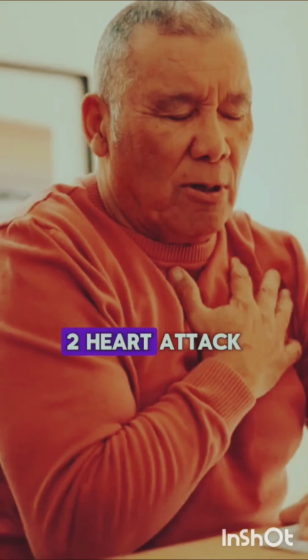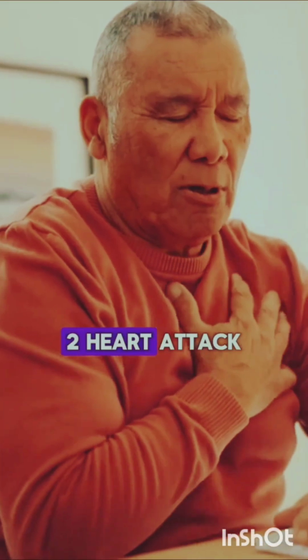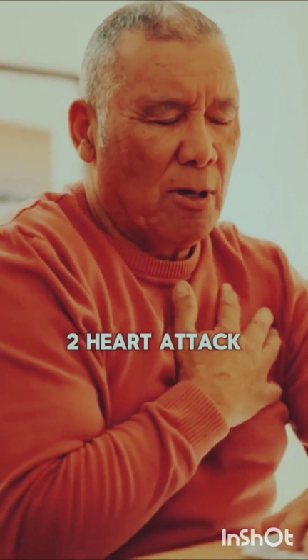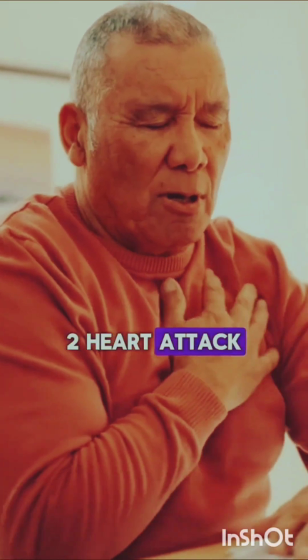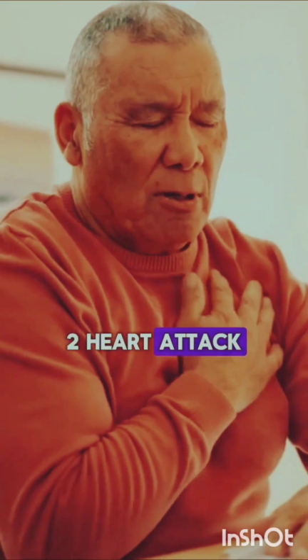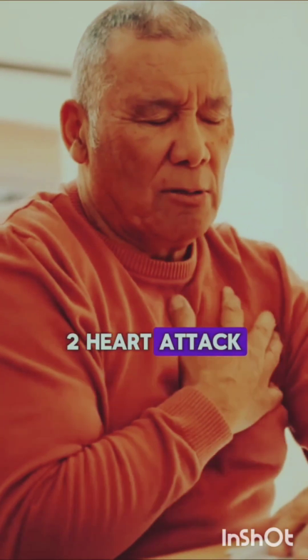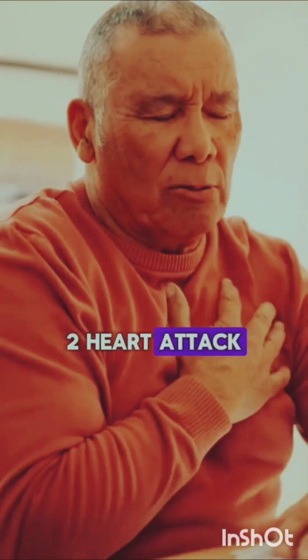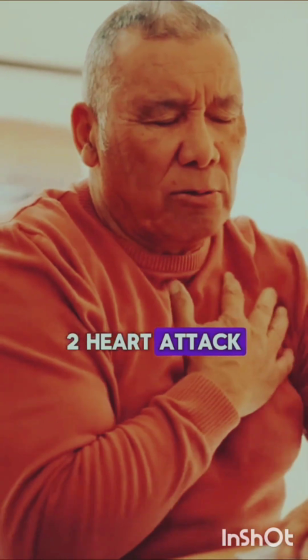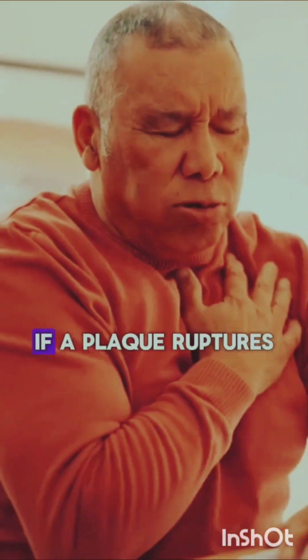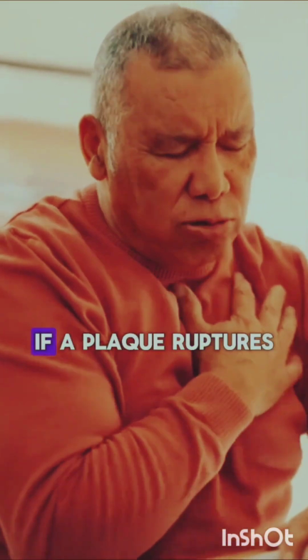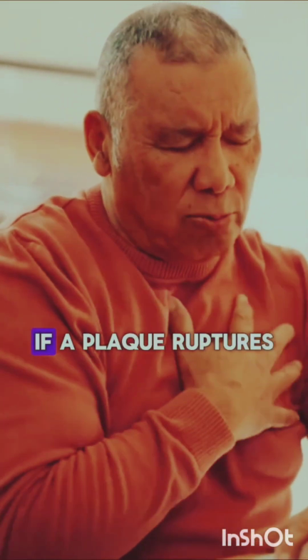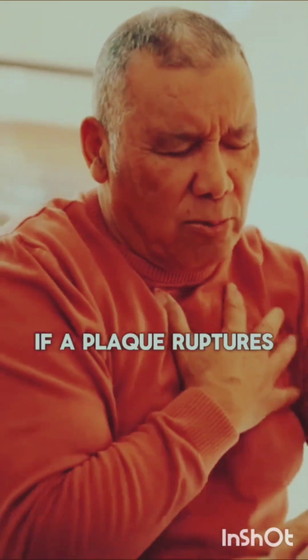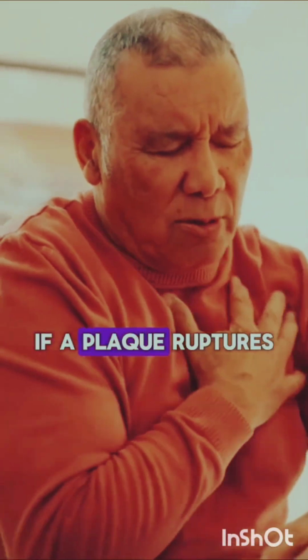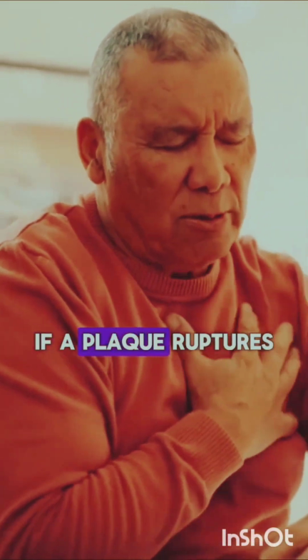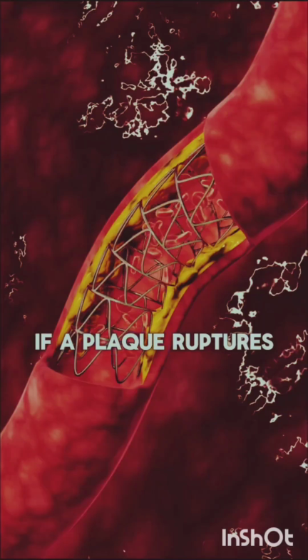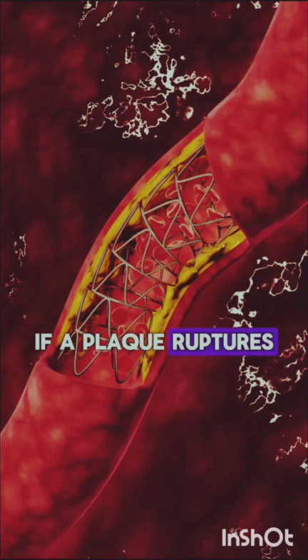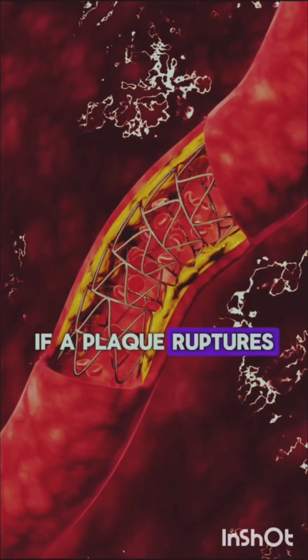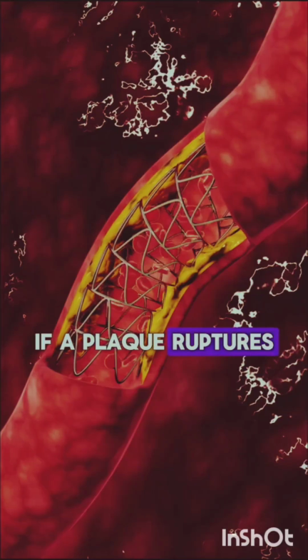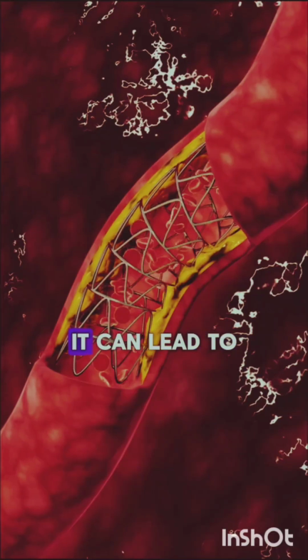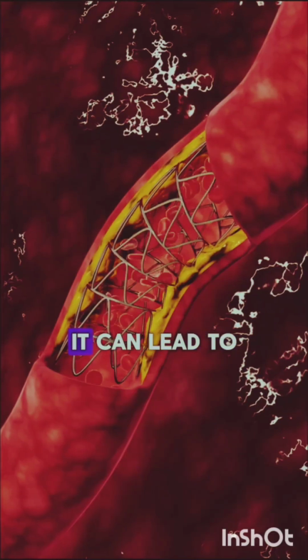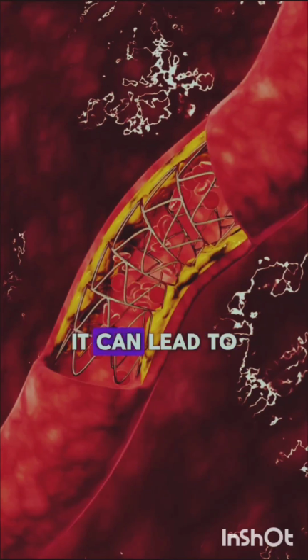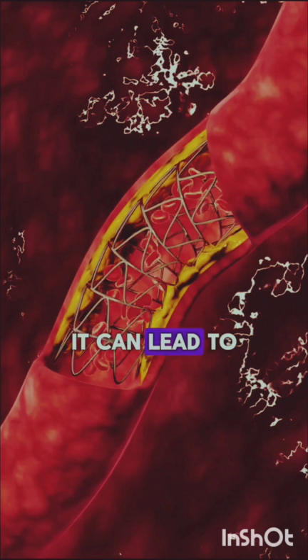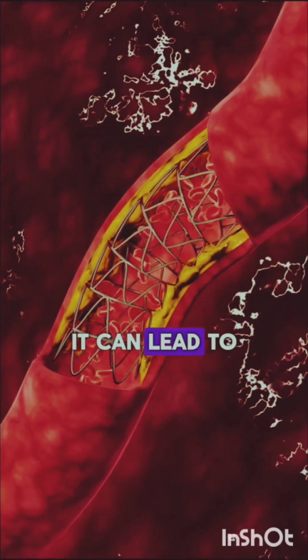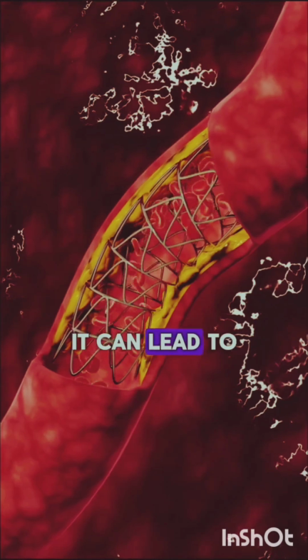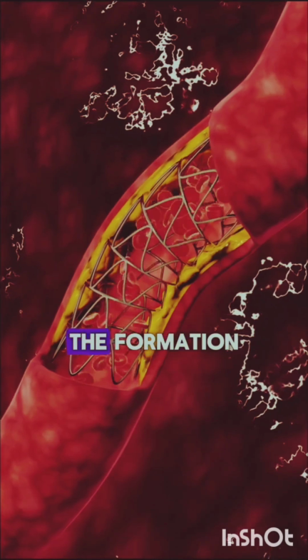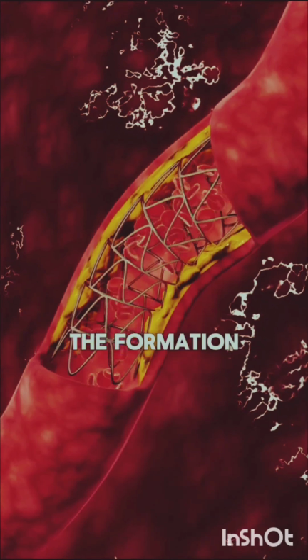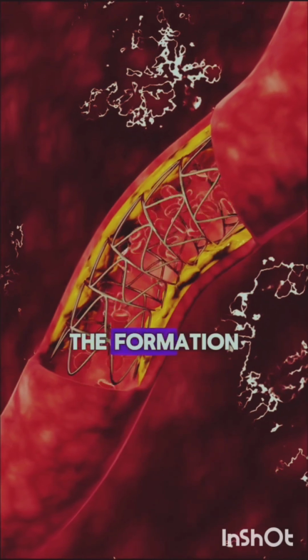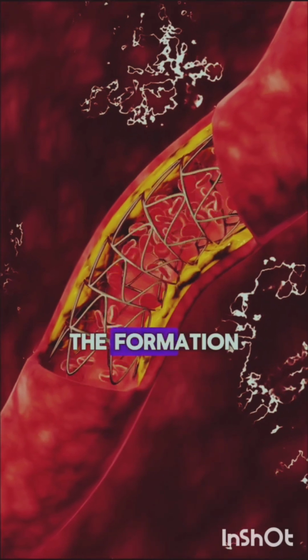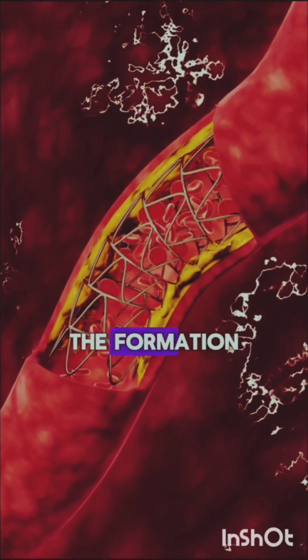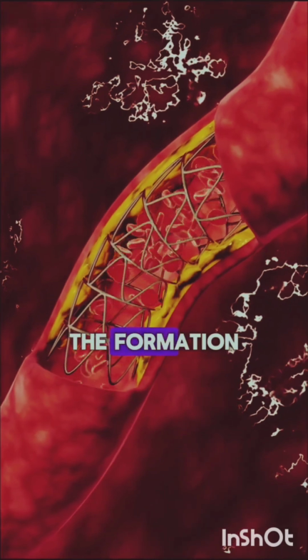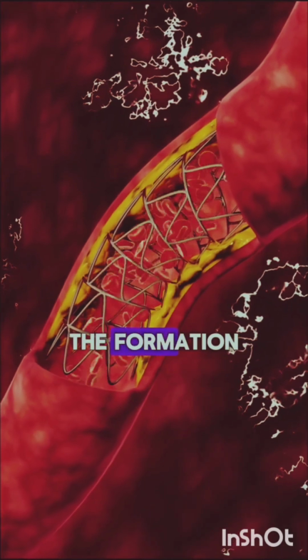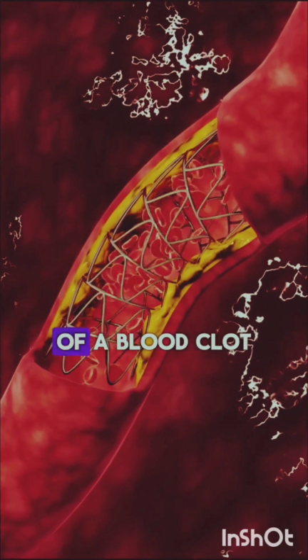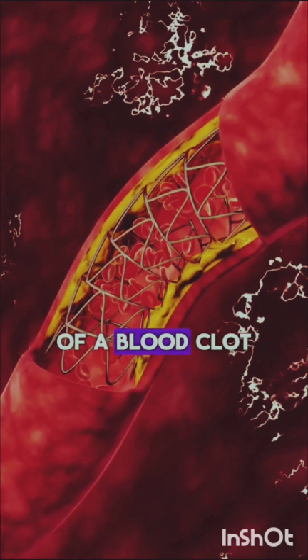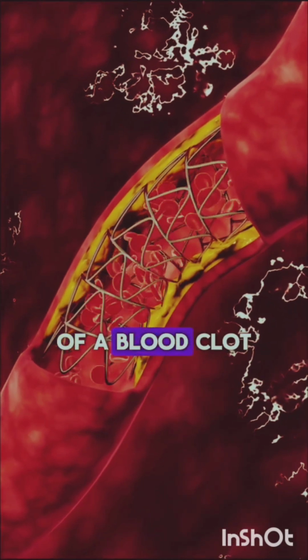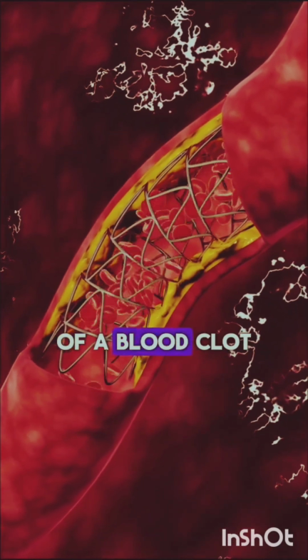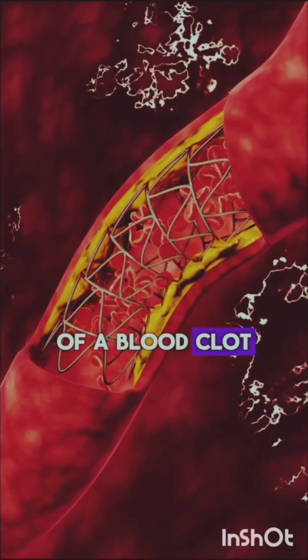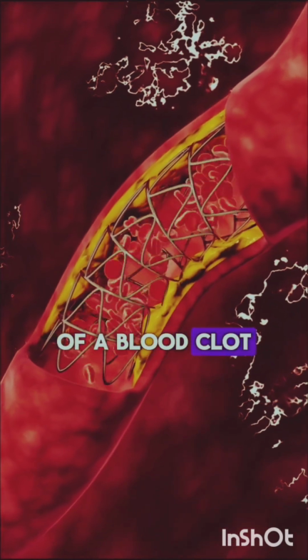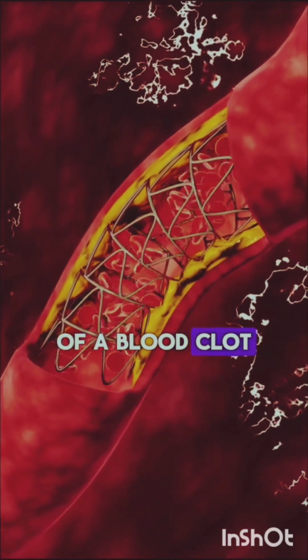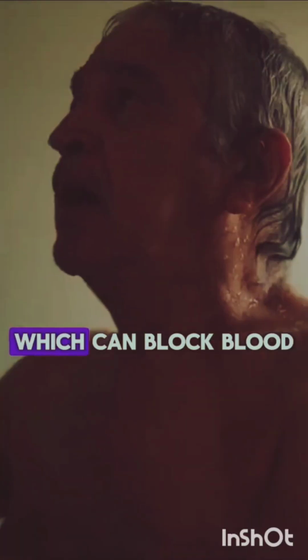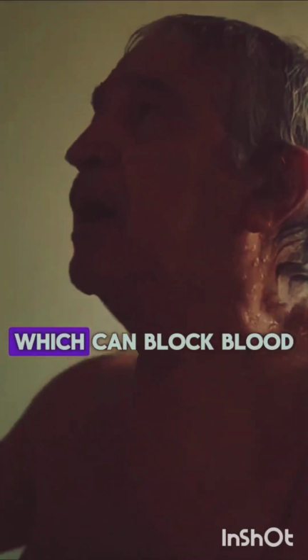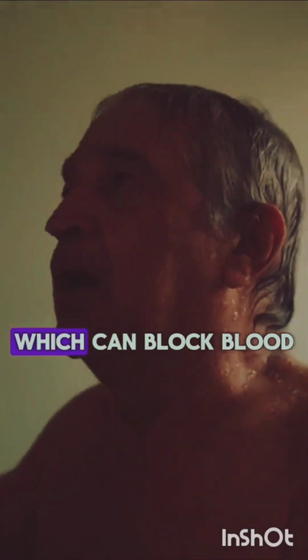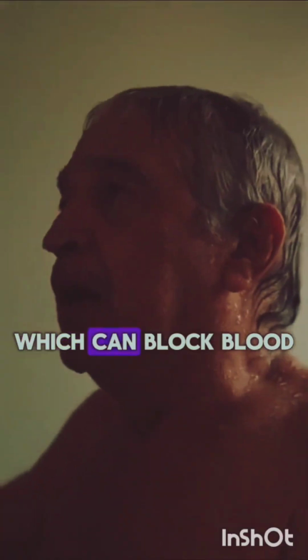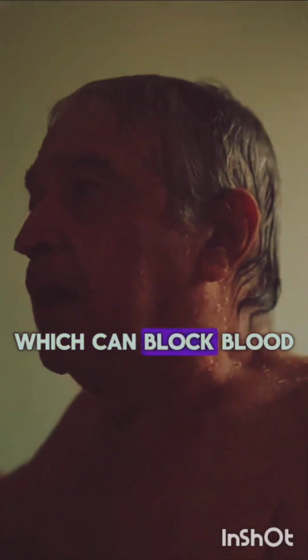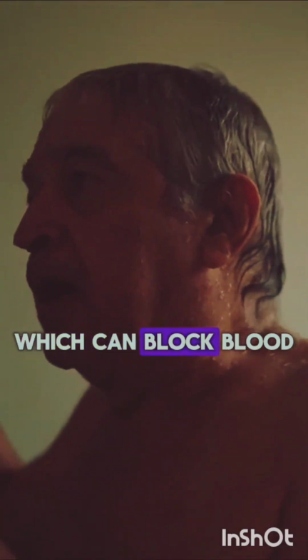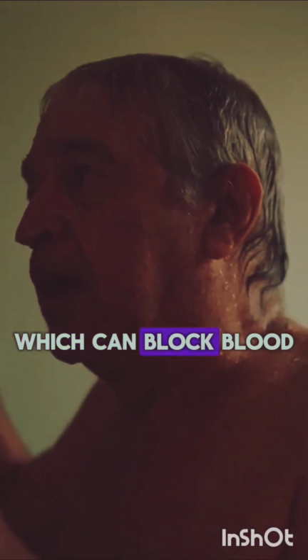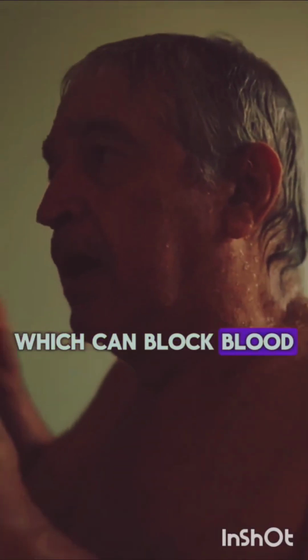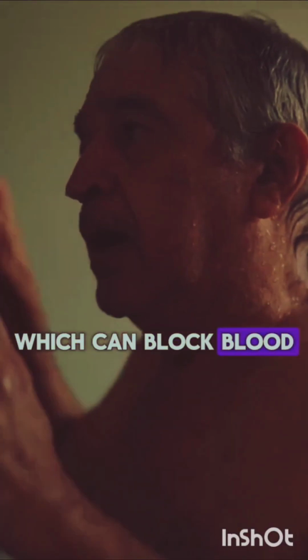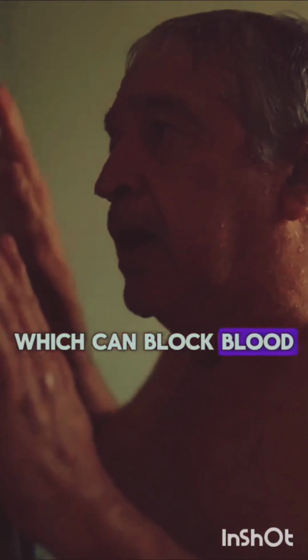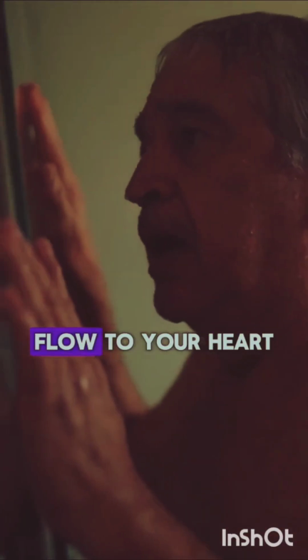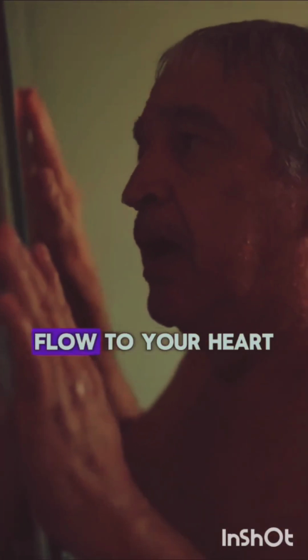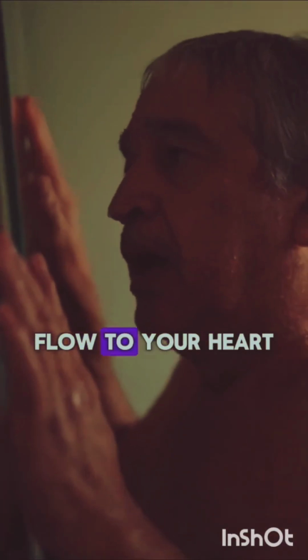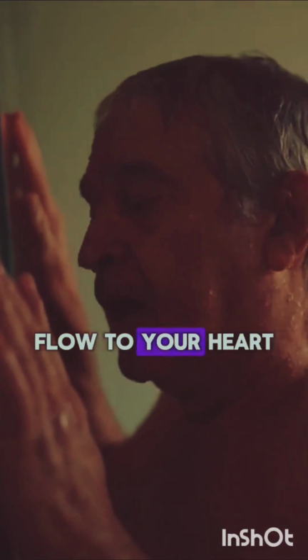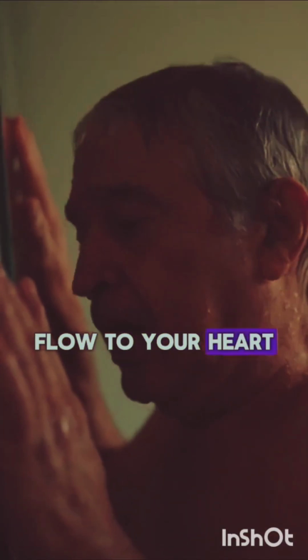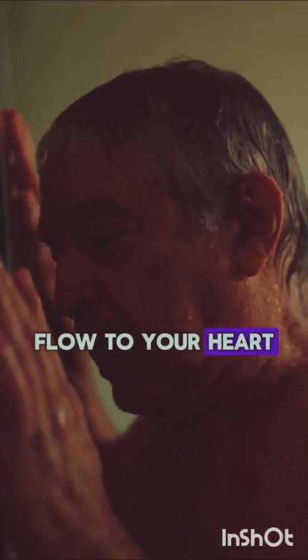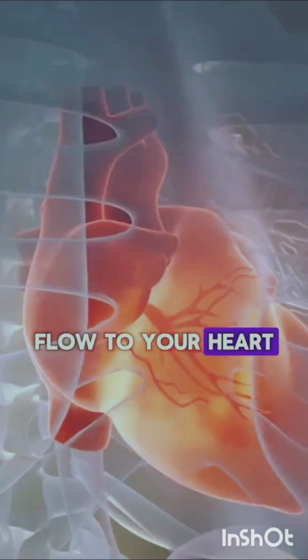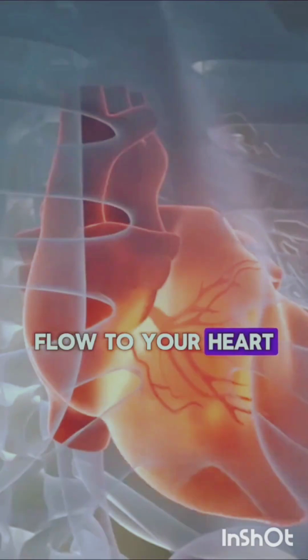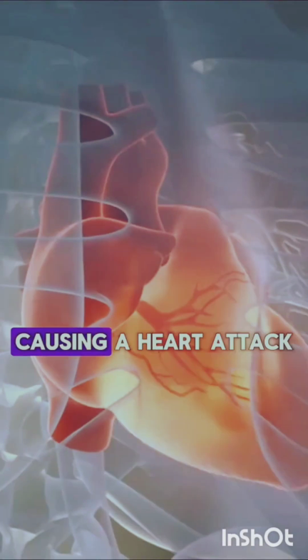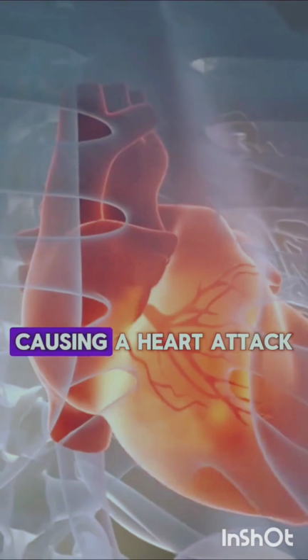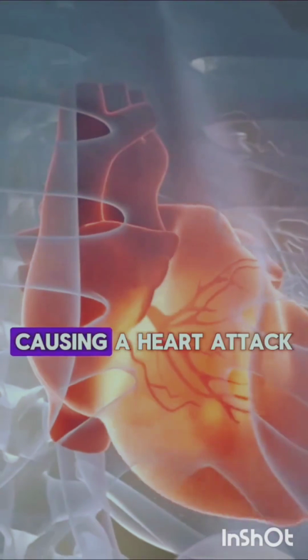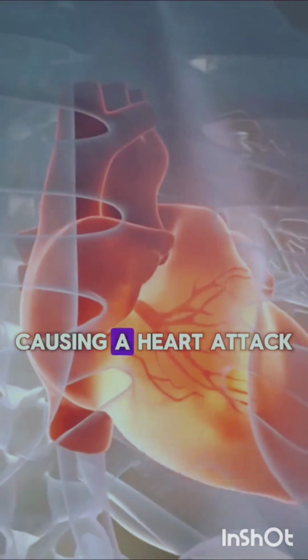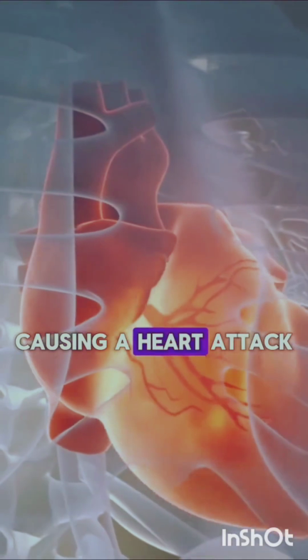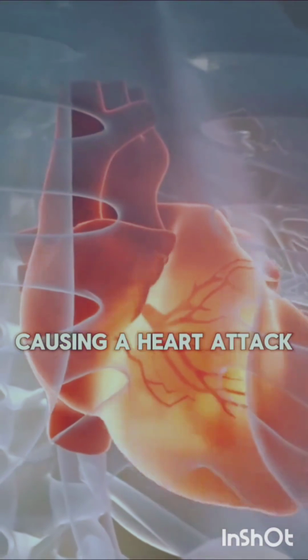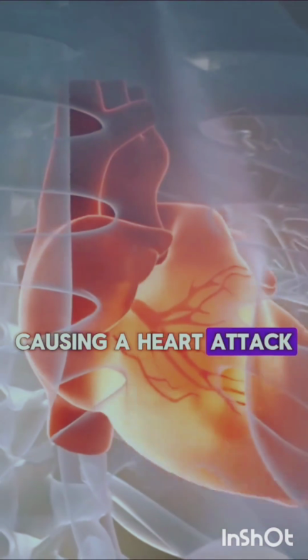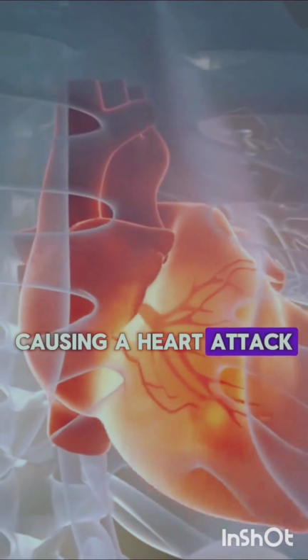2. Heart attack: If a plaque ruptures, it can lead to the formation of a blood clot, which can block blood flow to your heart, causing a heart attack.